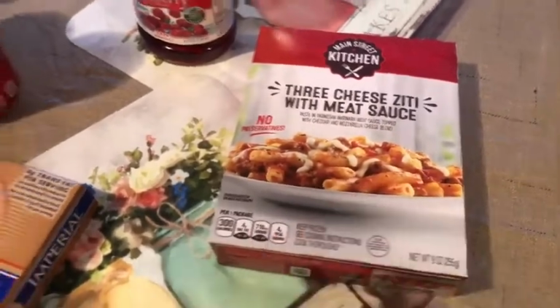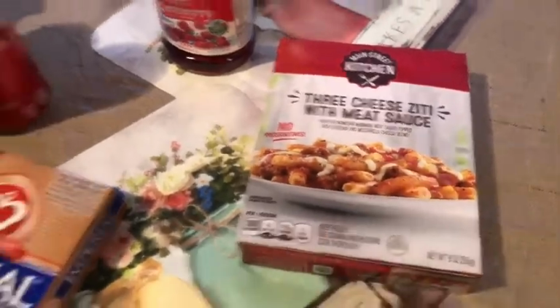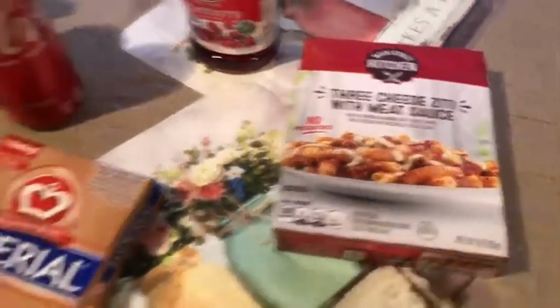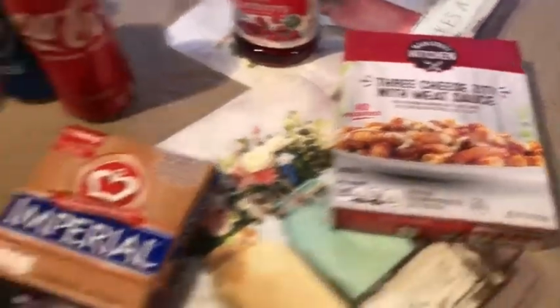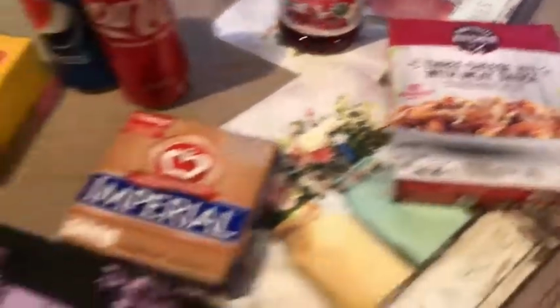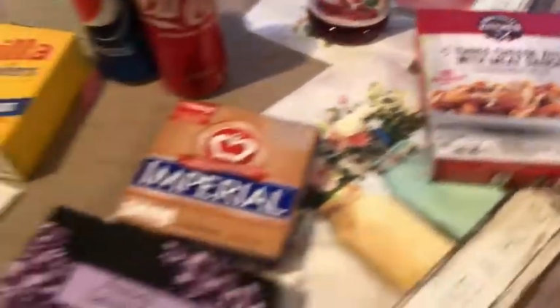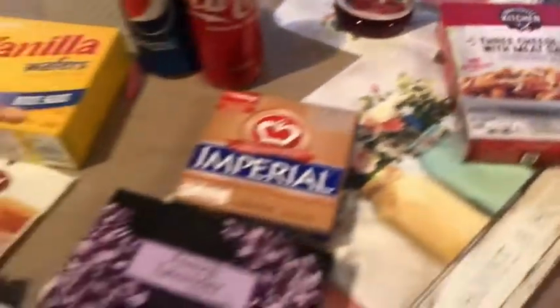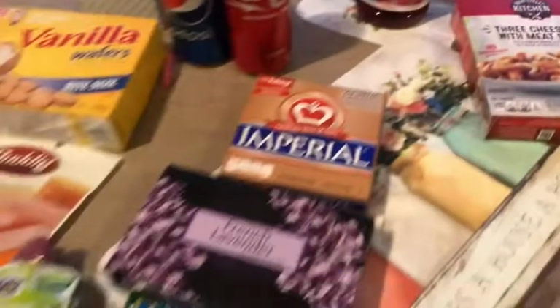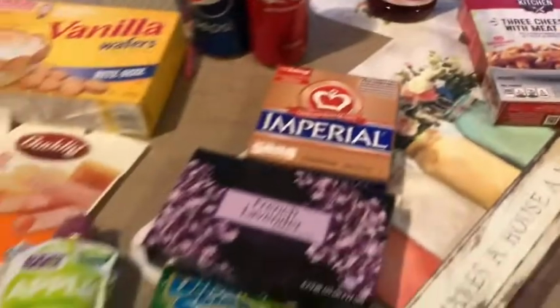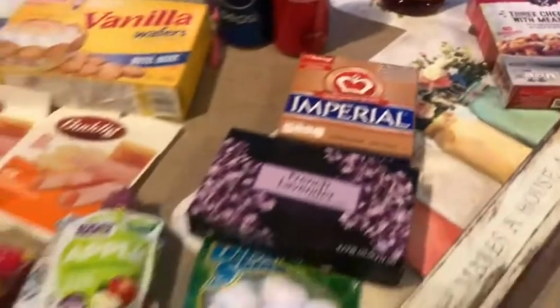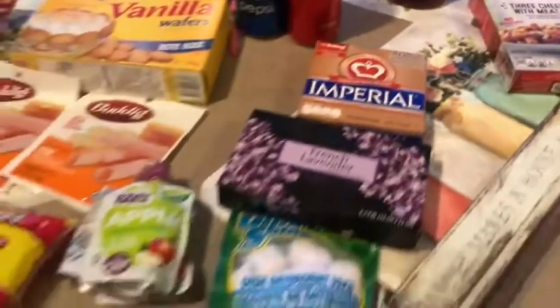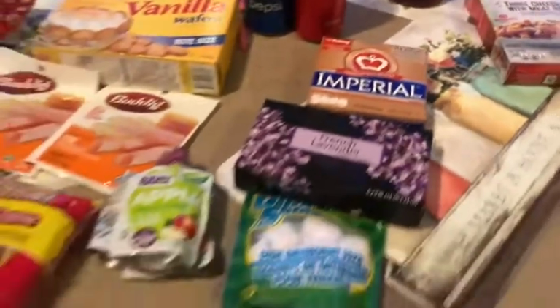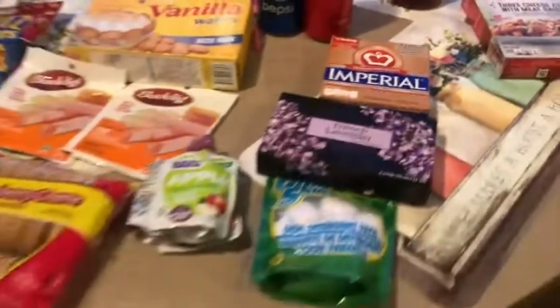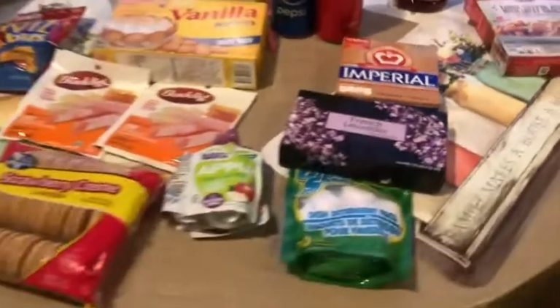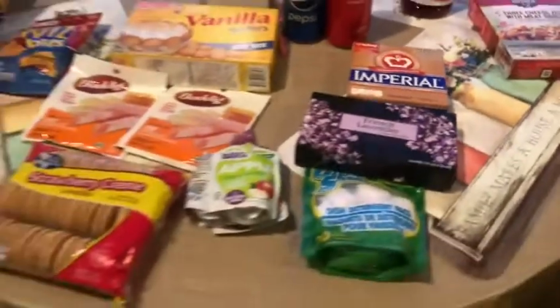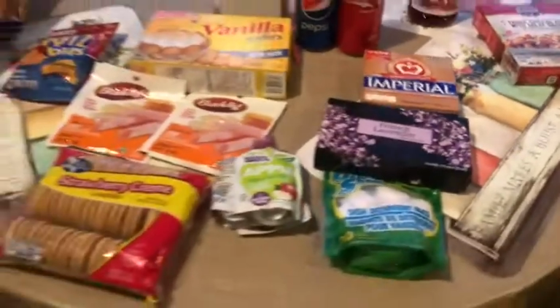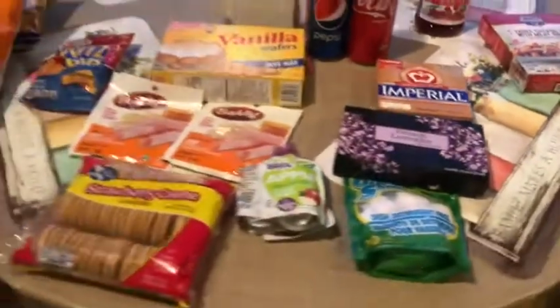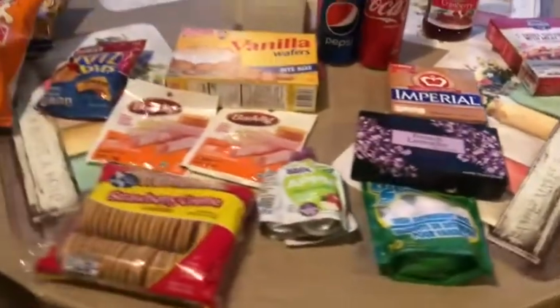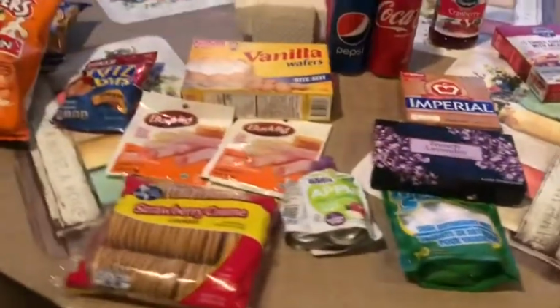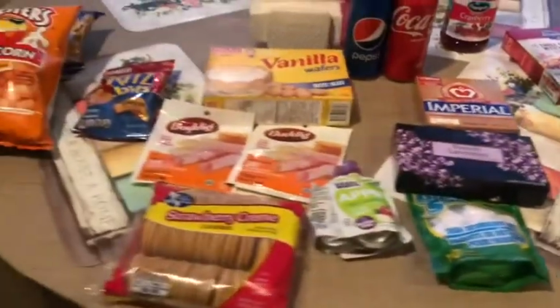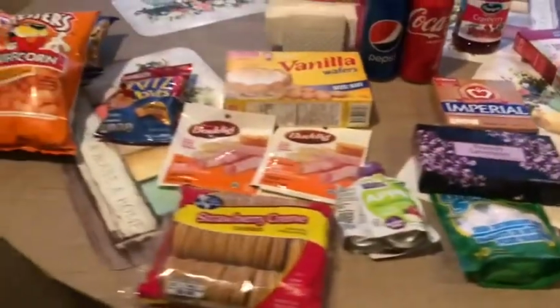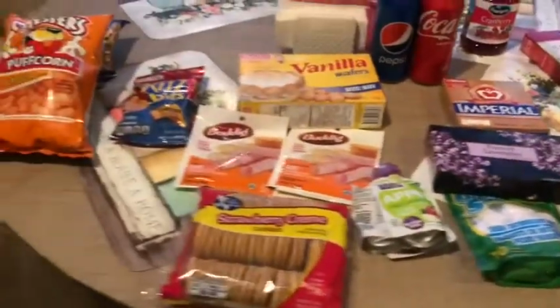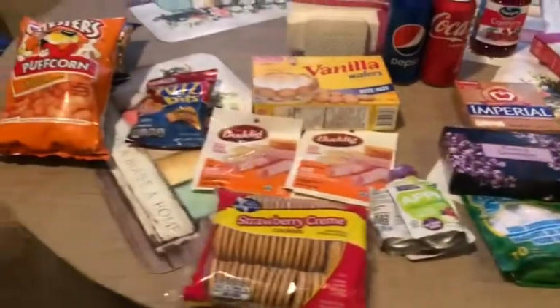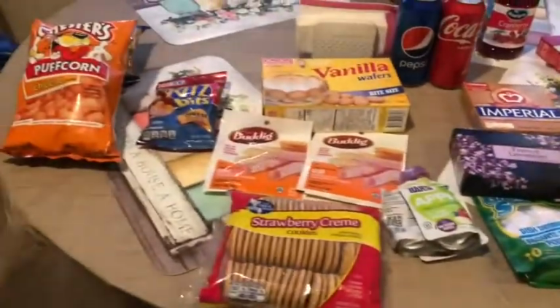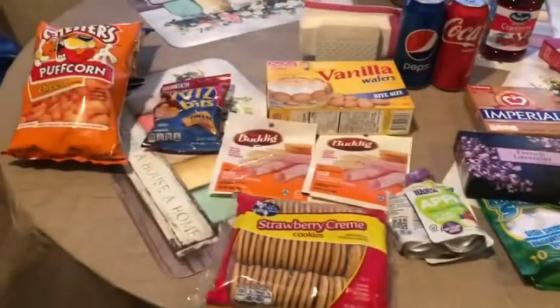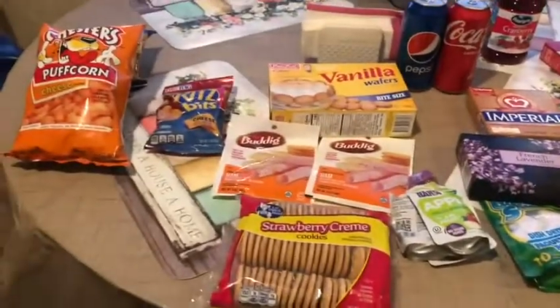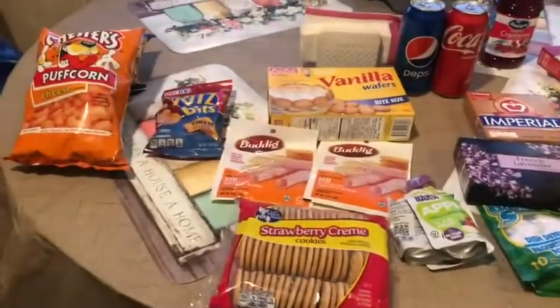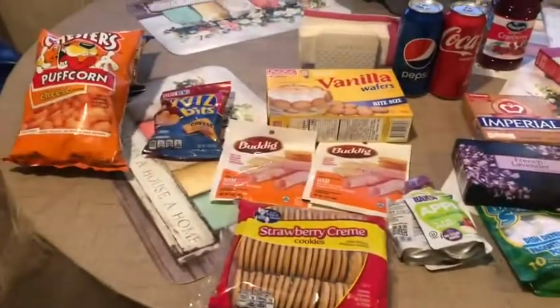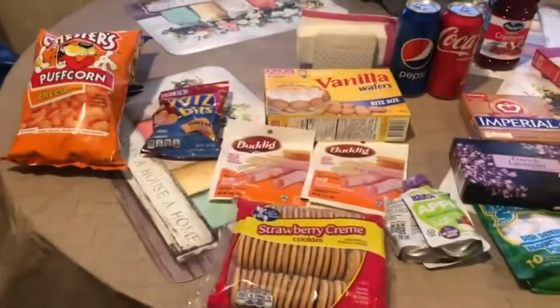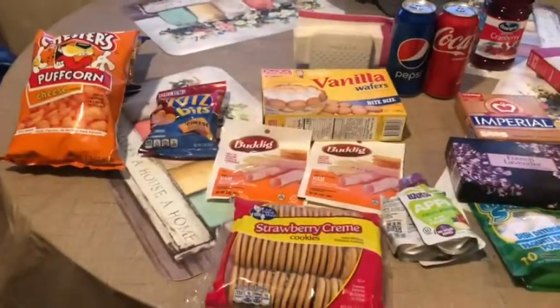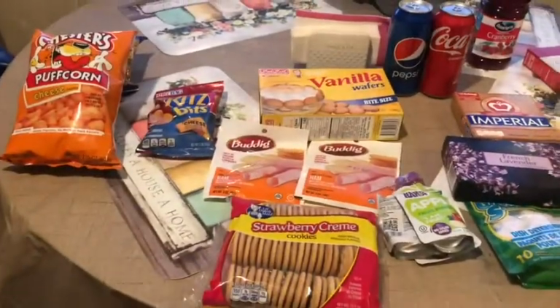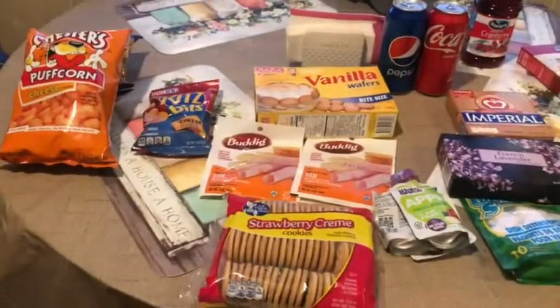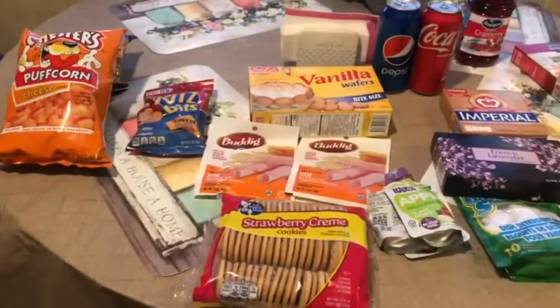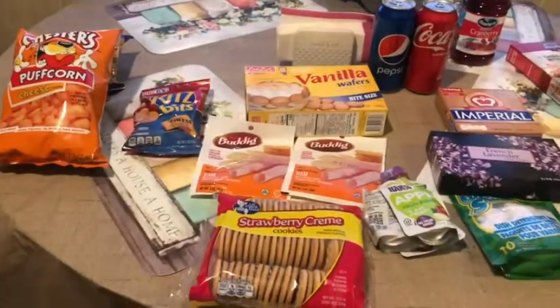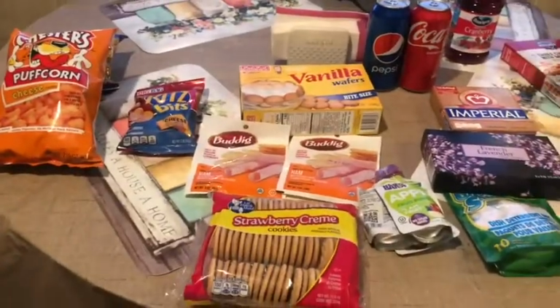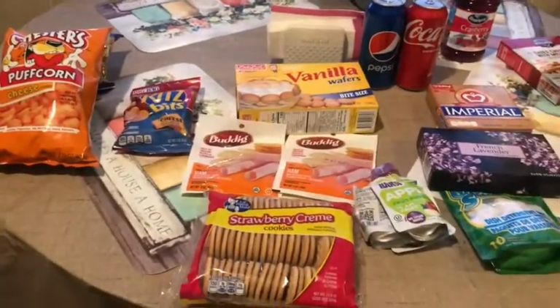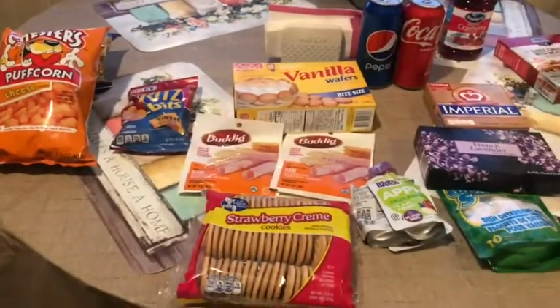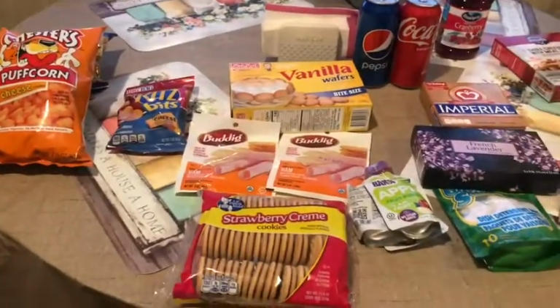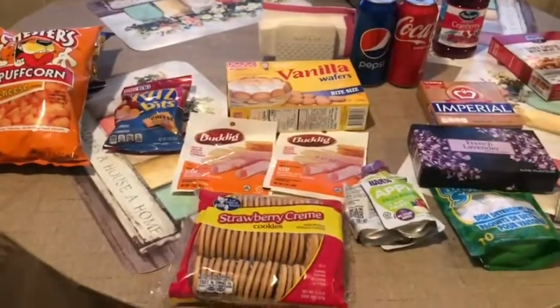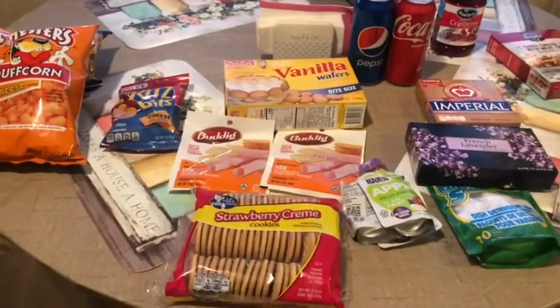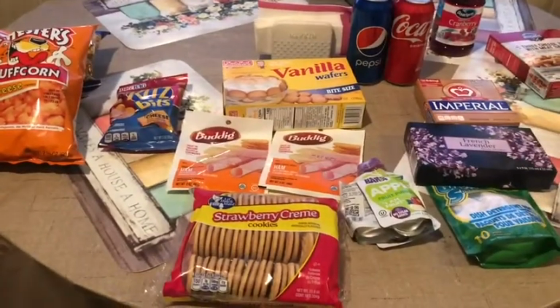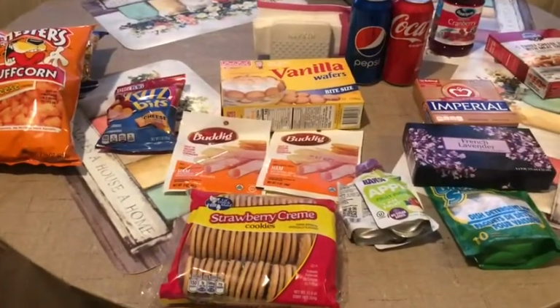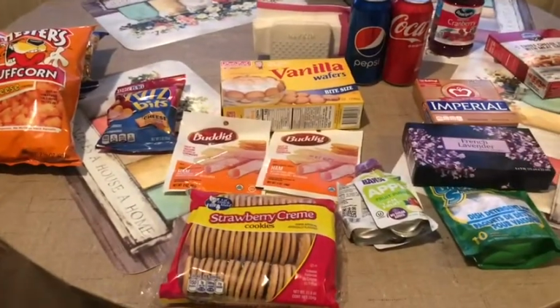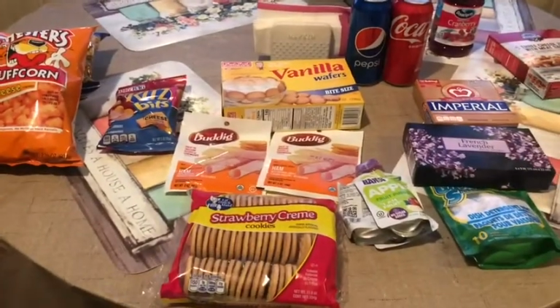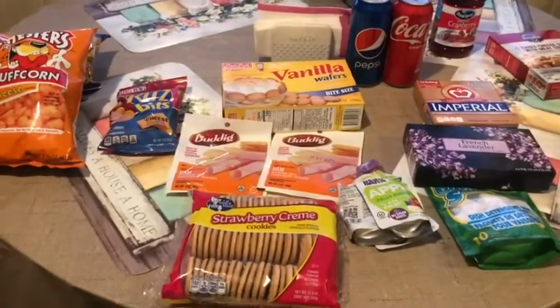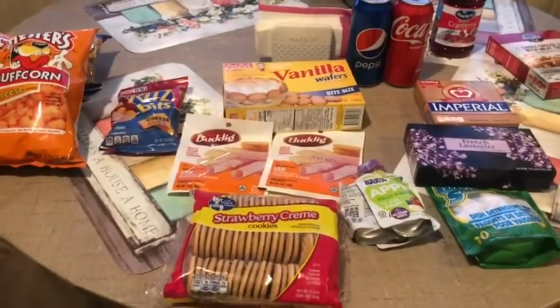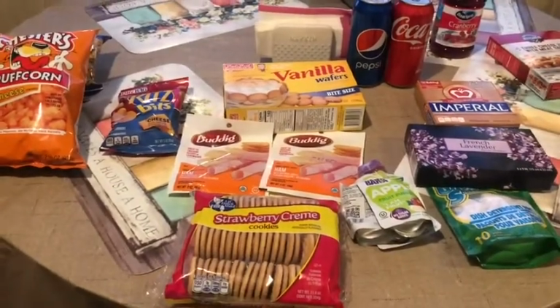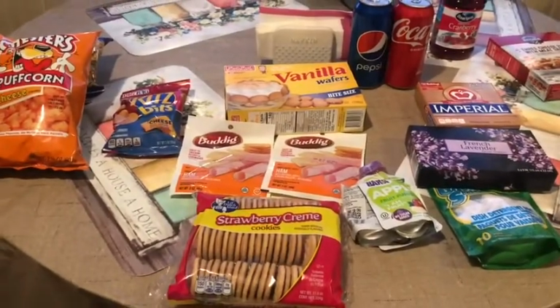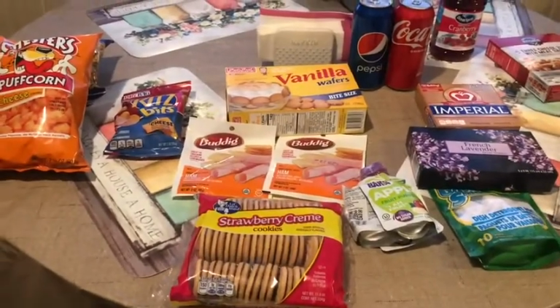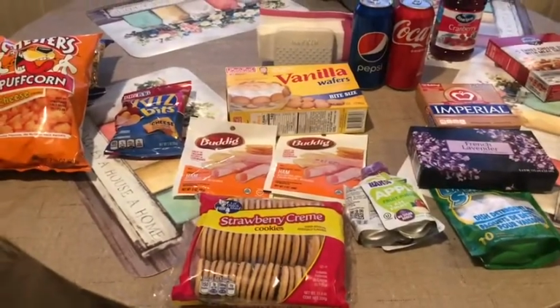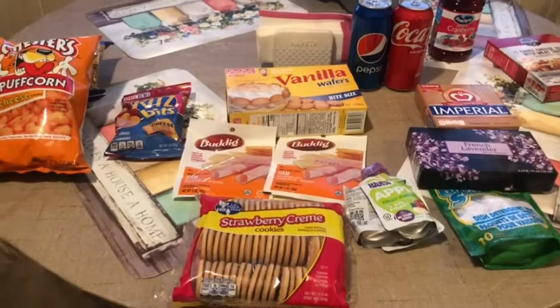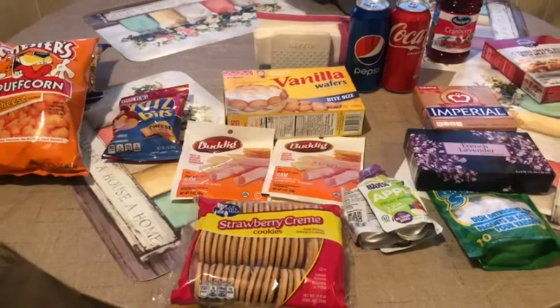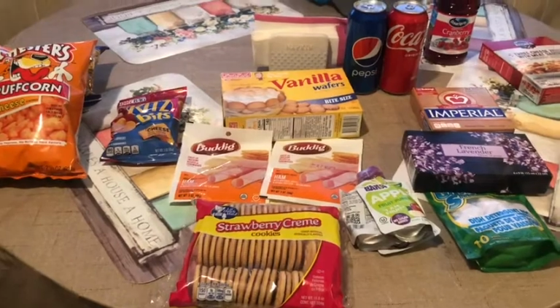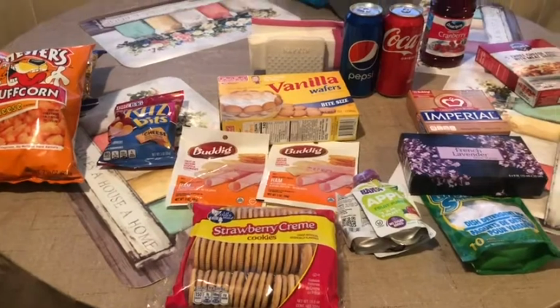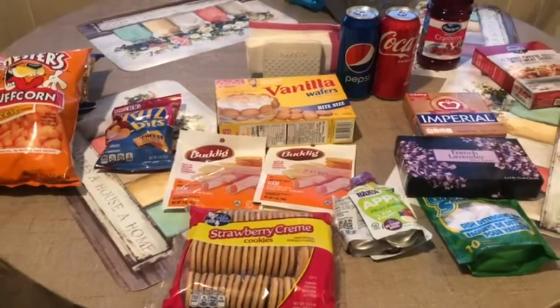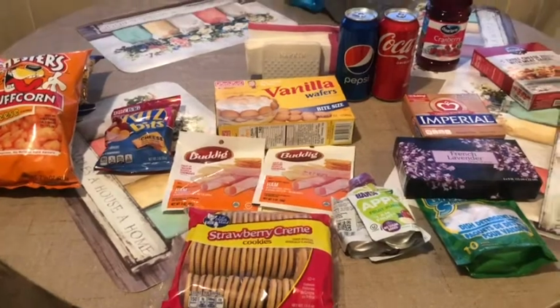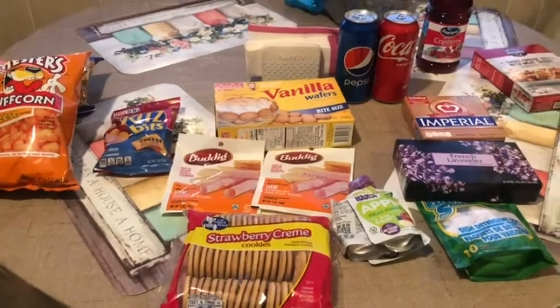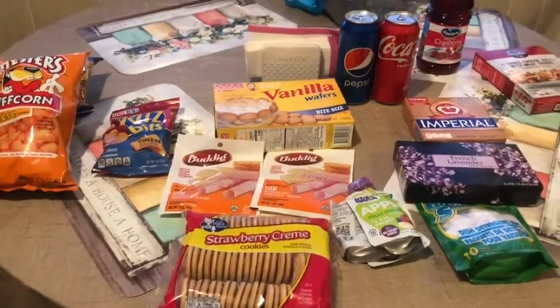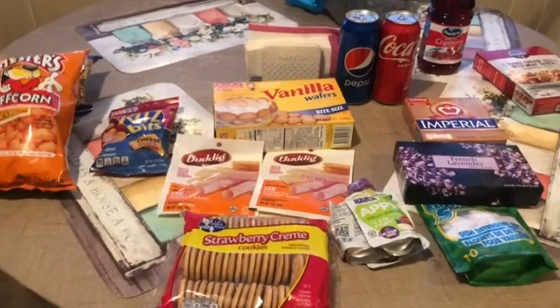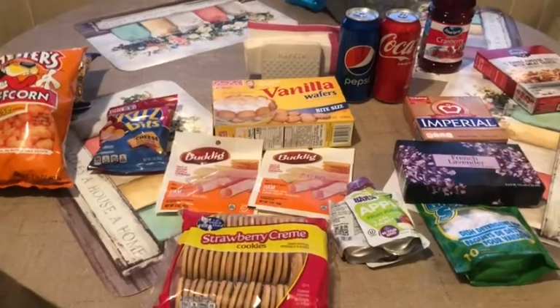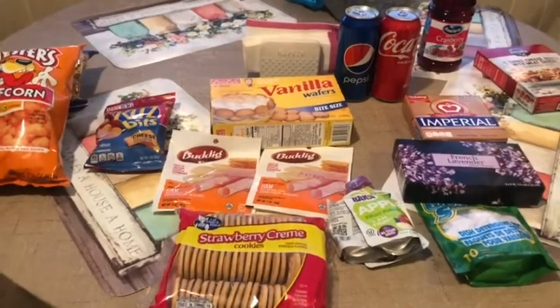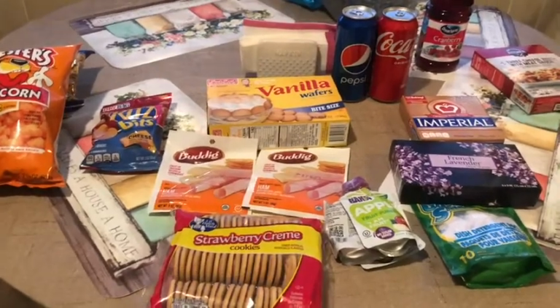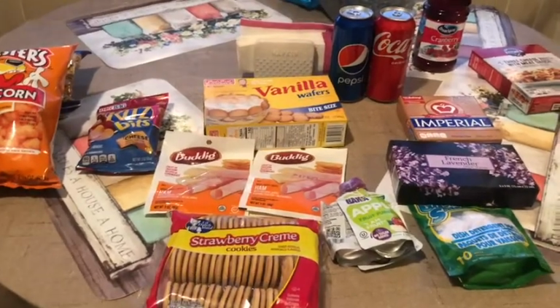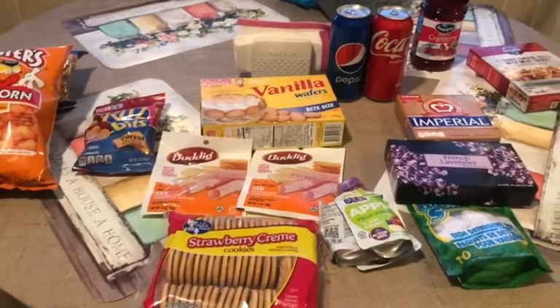So that is our little Dollar Tree haul. Thank y'all so much for watching. Make sure you give the video a like, and I'll see you in the next video. Bye guys!